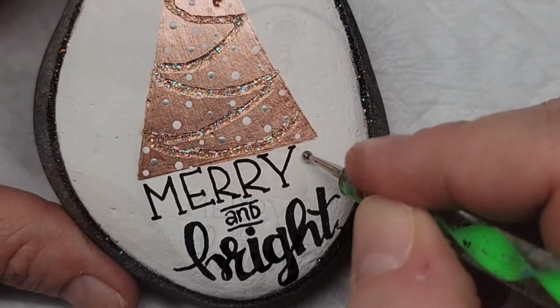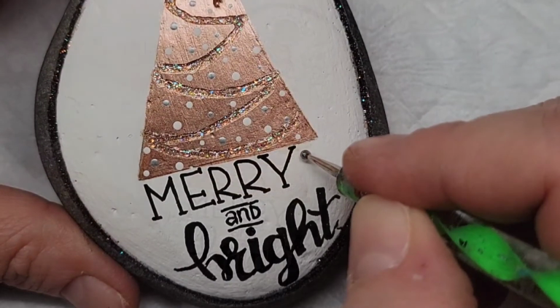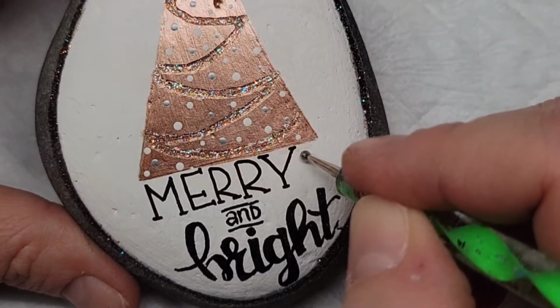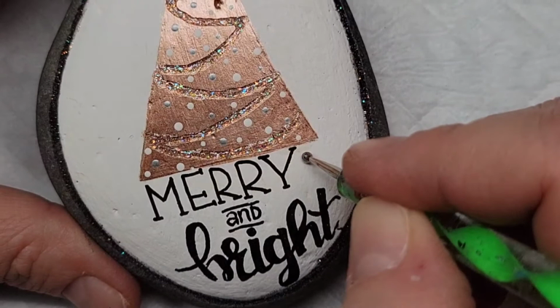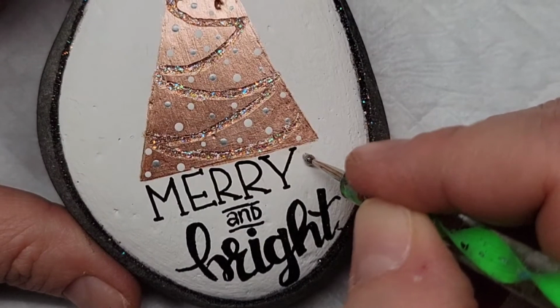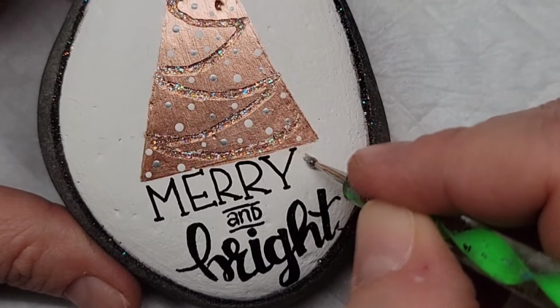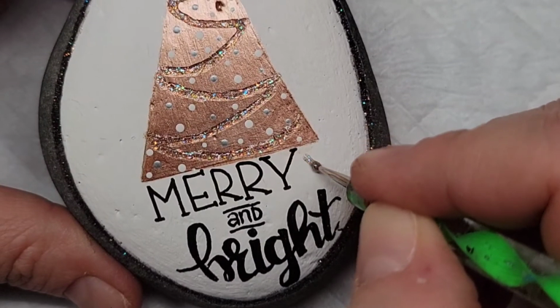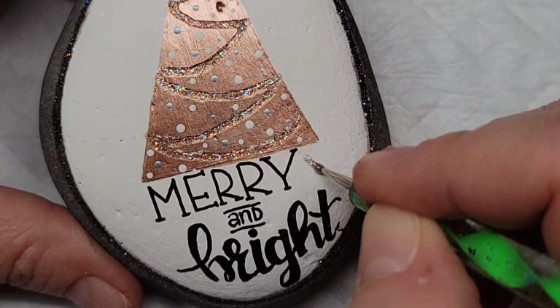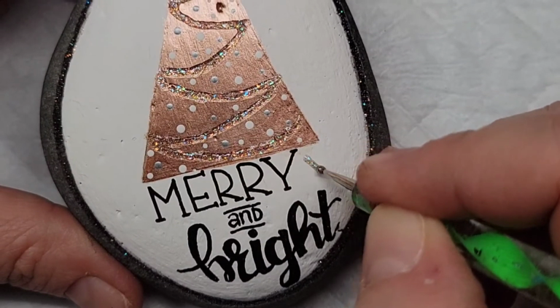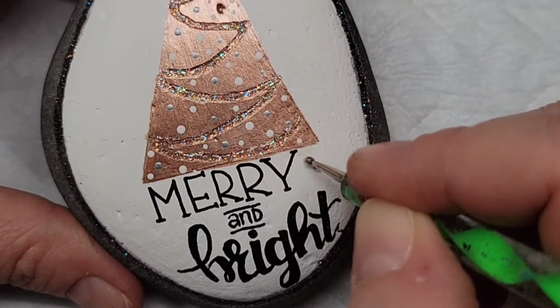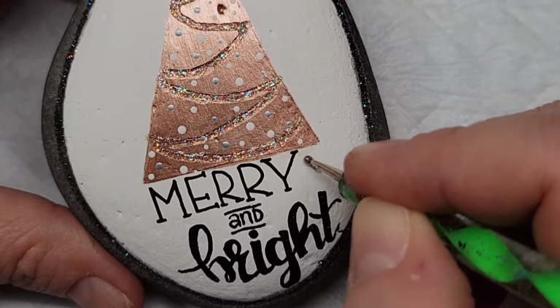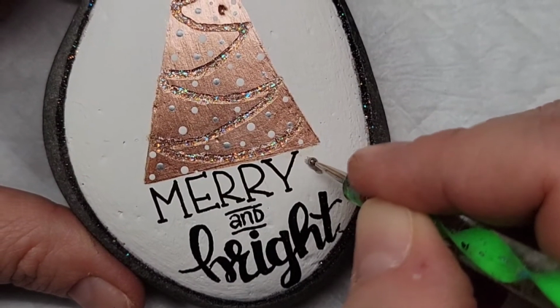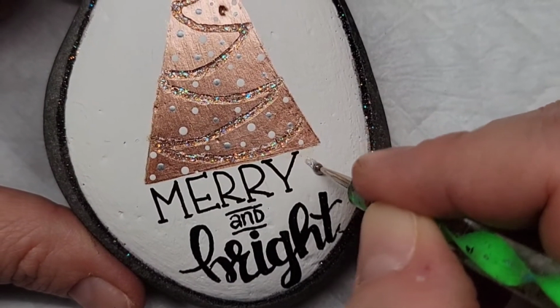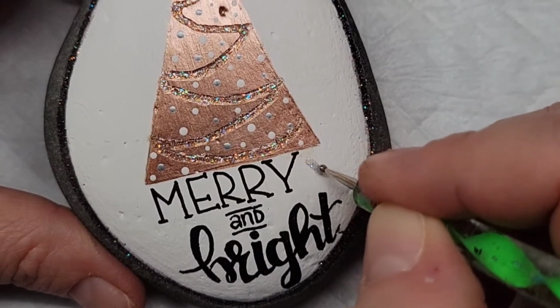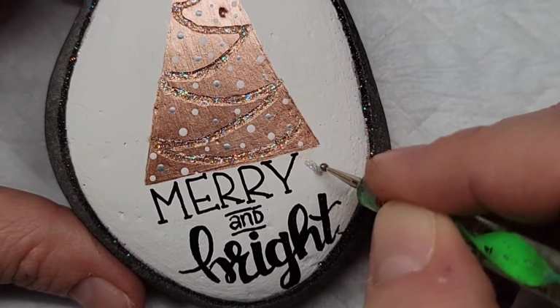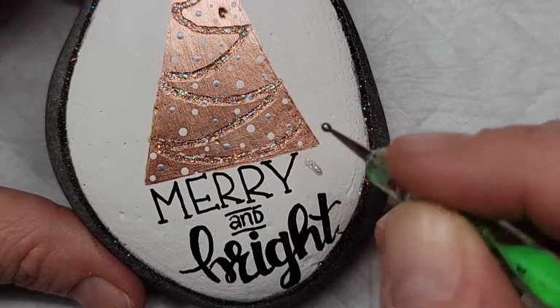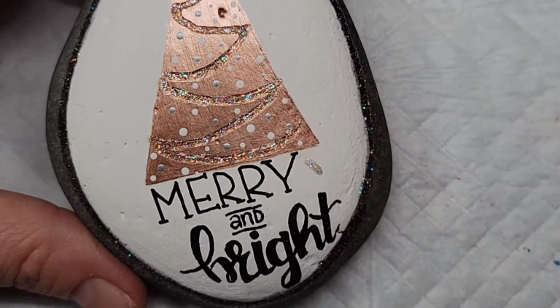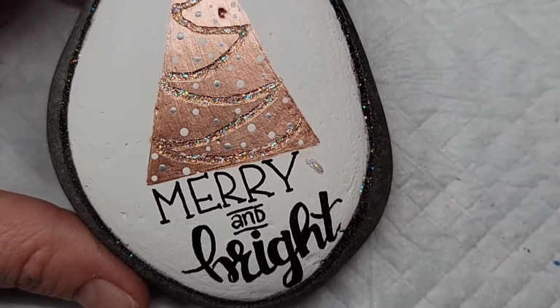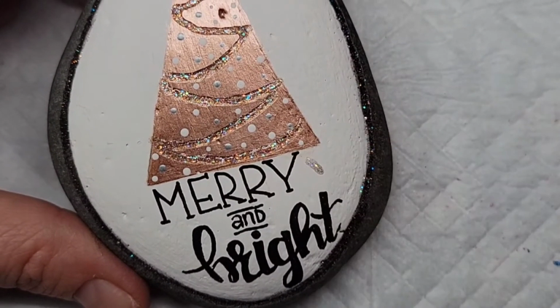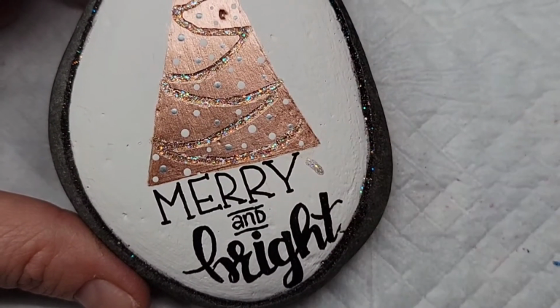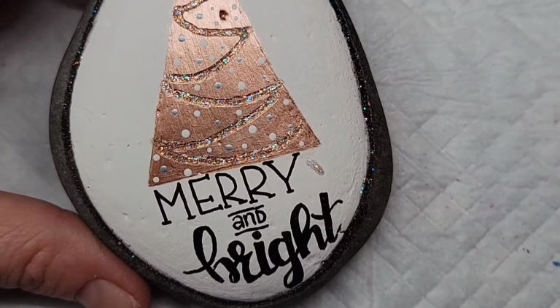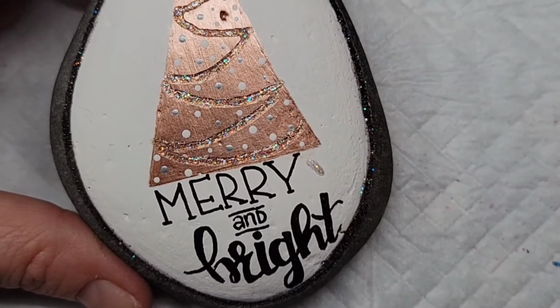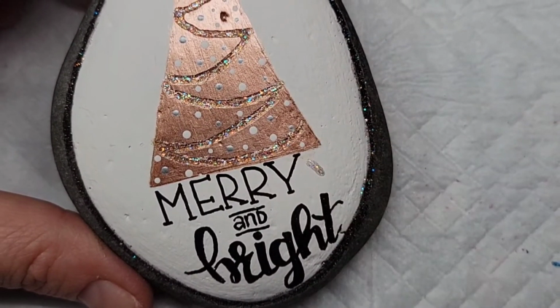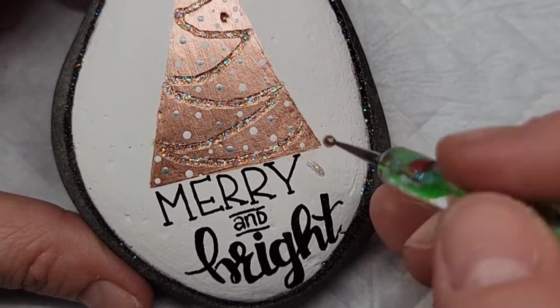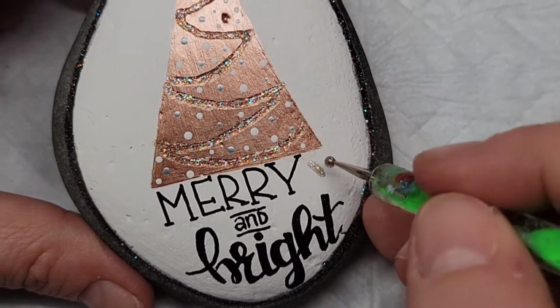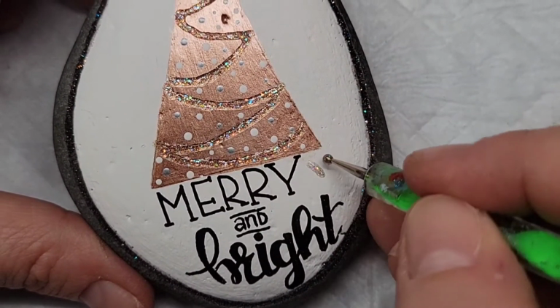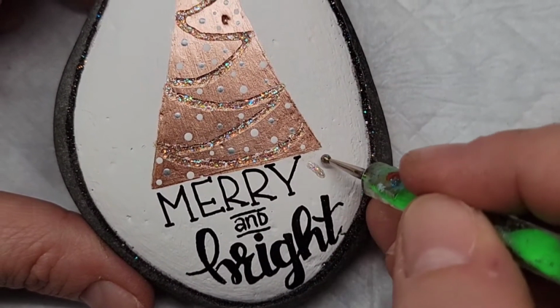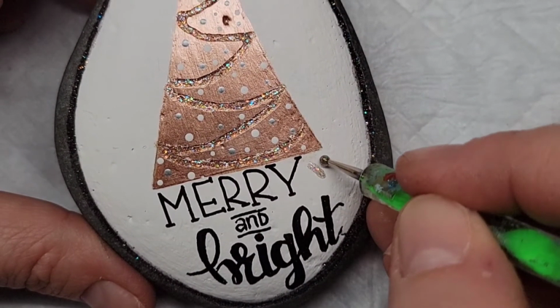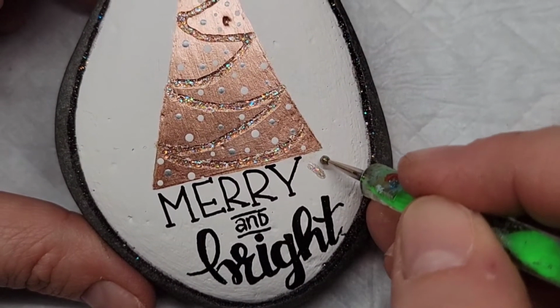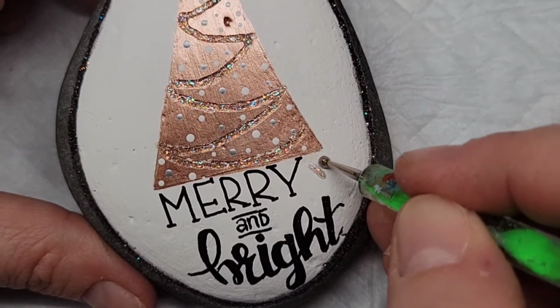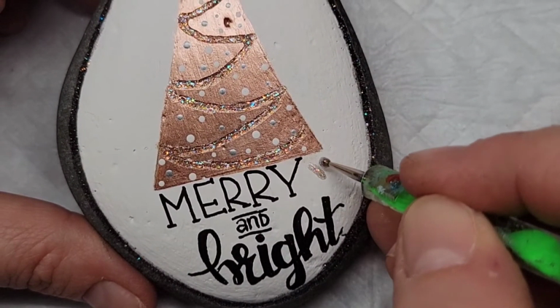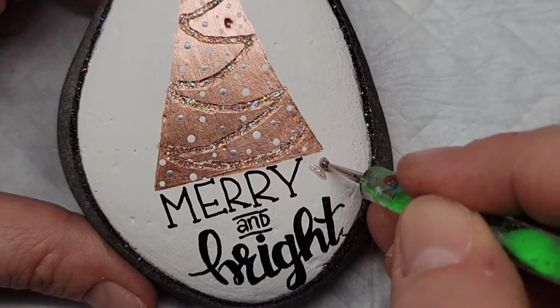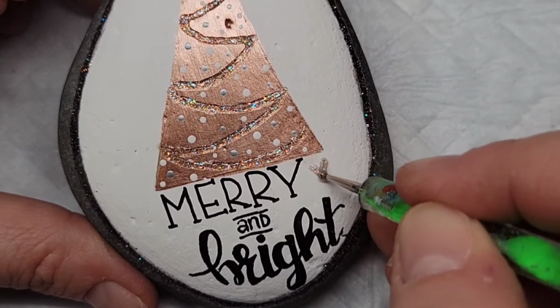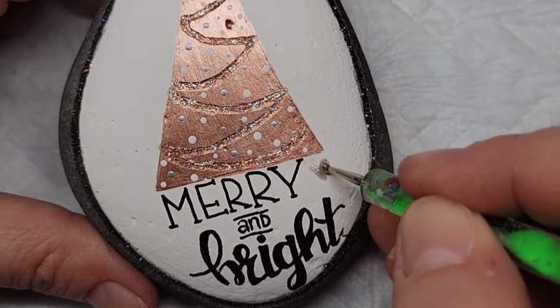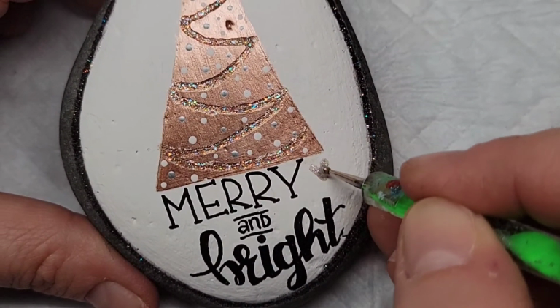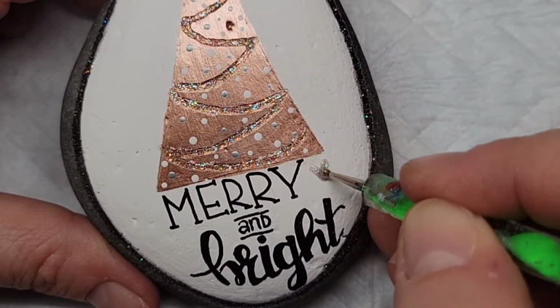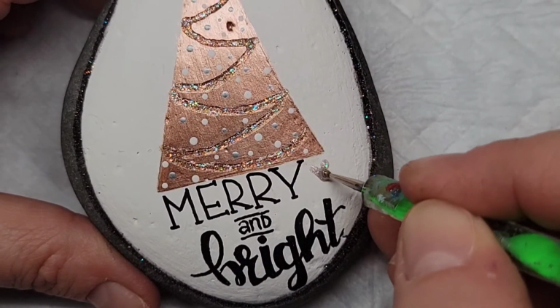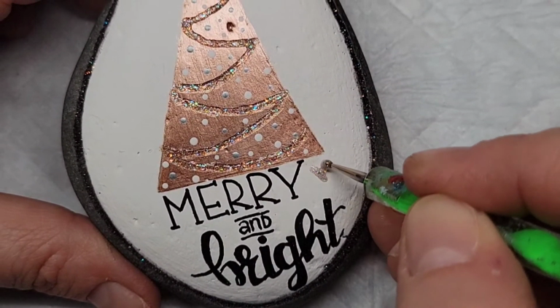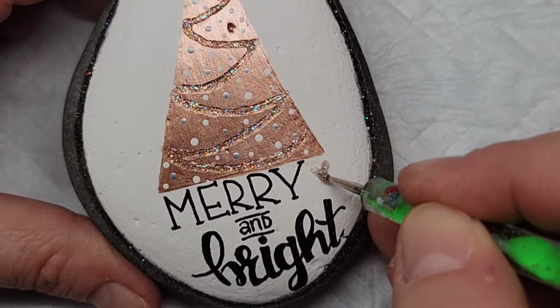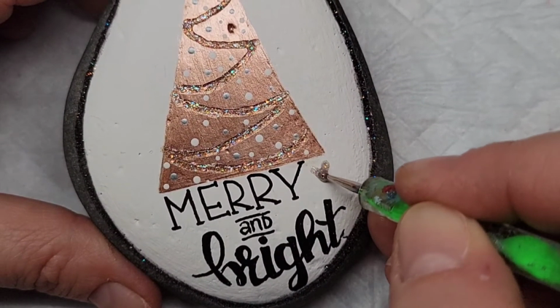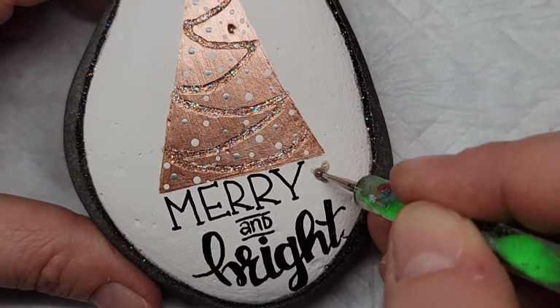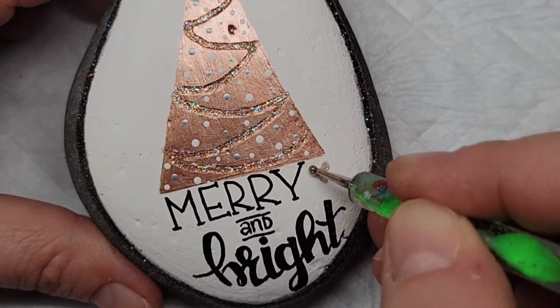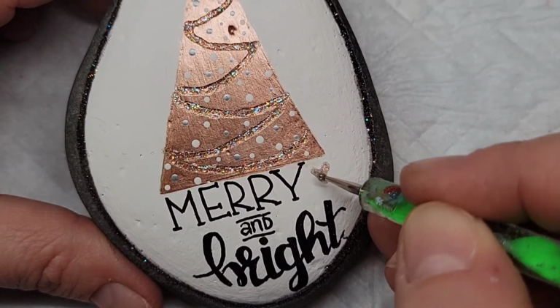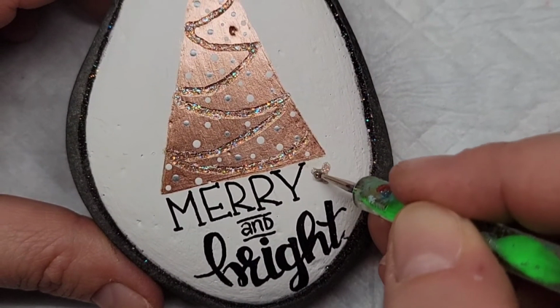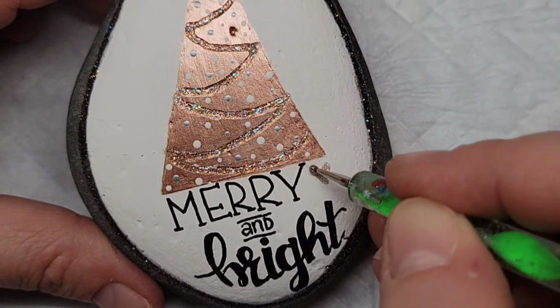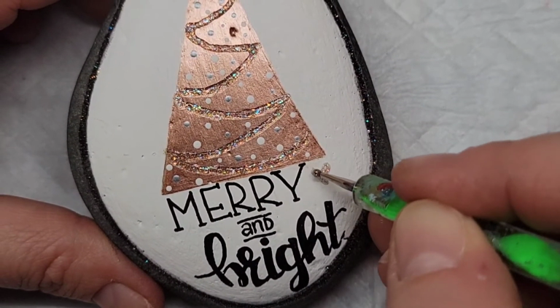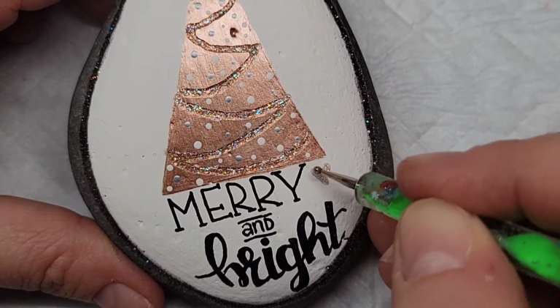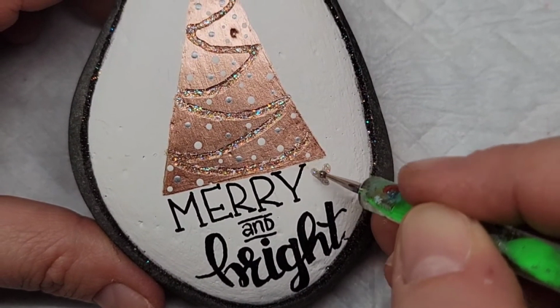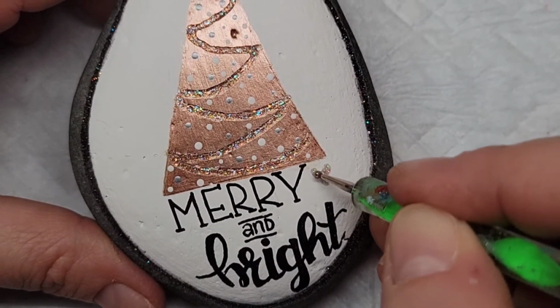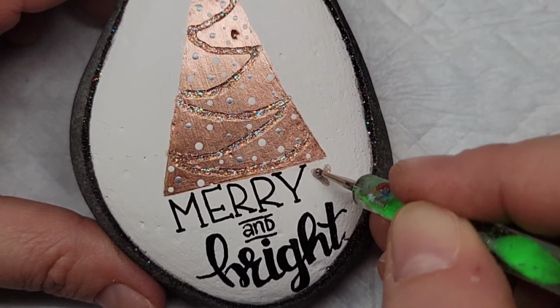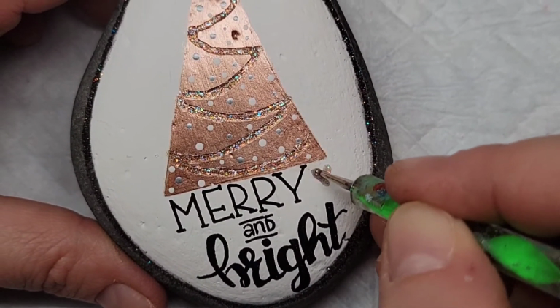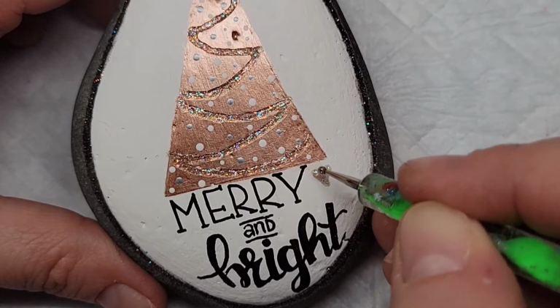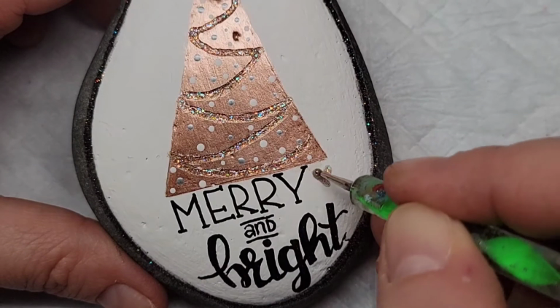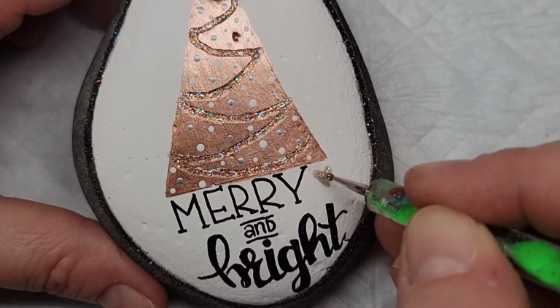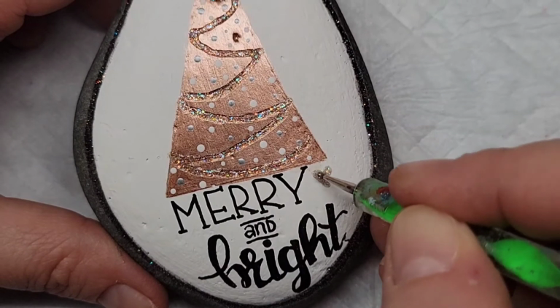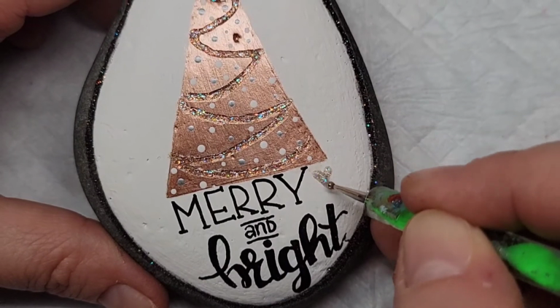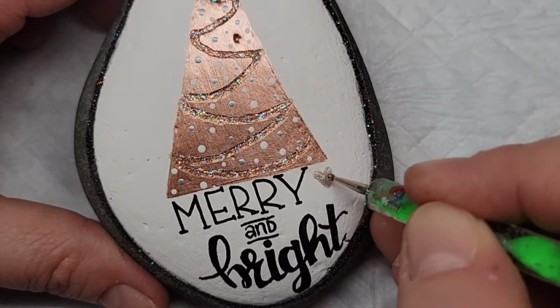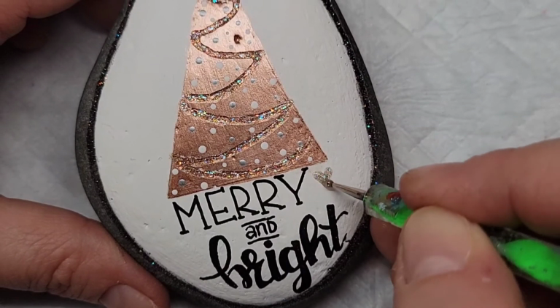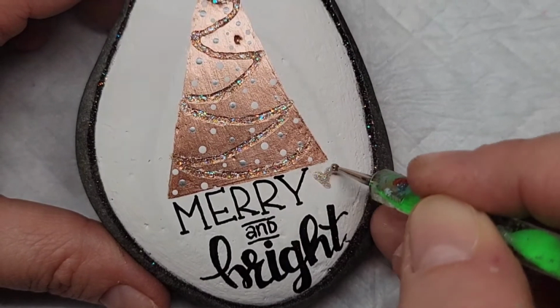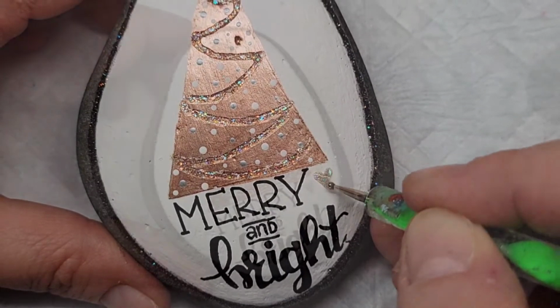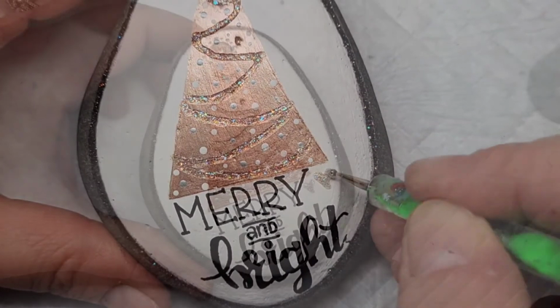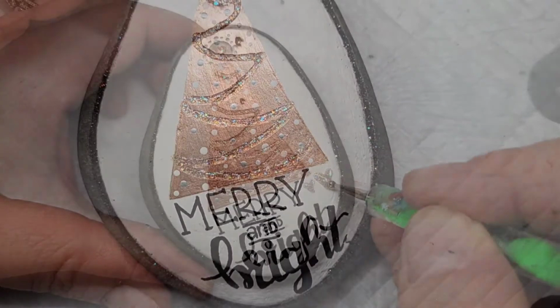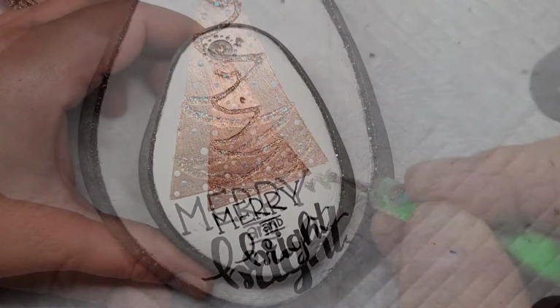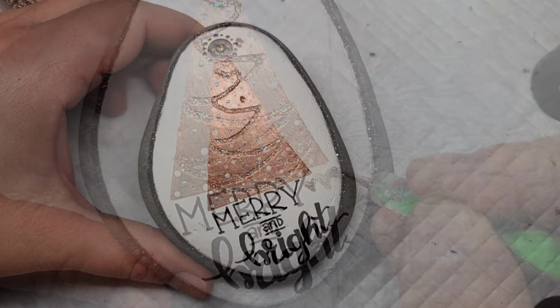I'm also going to add a couple hearts with the nail dotting tool on either side of the word merry, because I just can't stop with this paint. It's so sparkly.